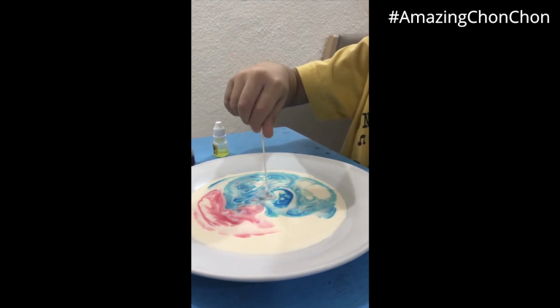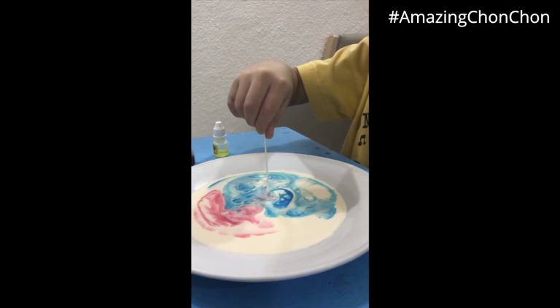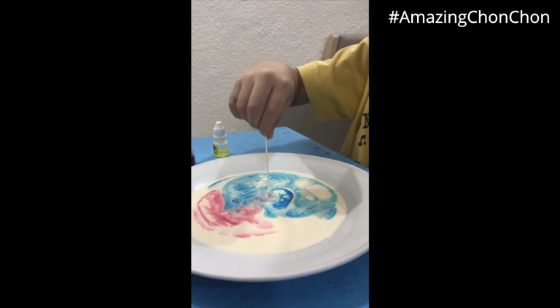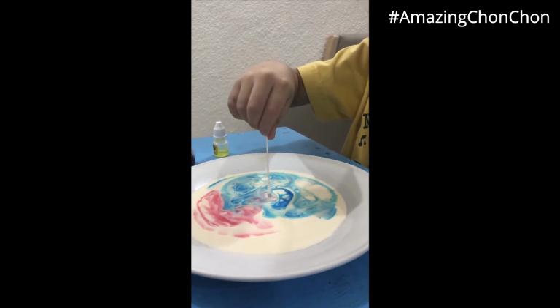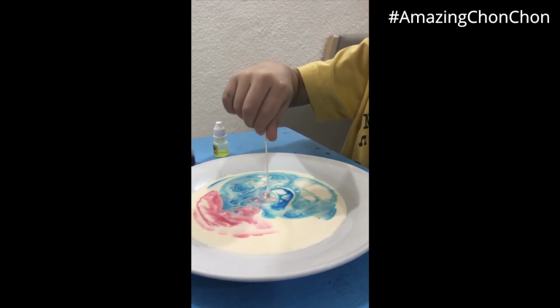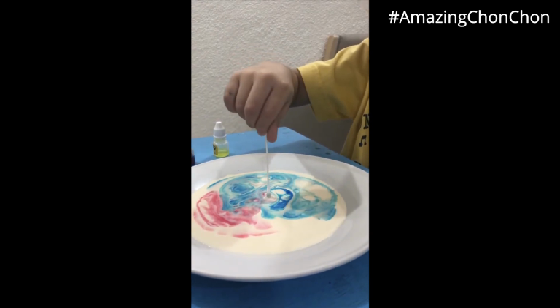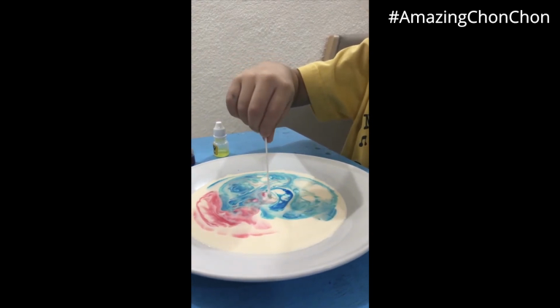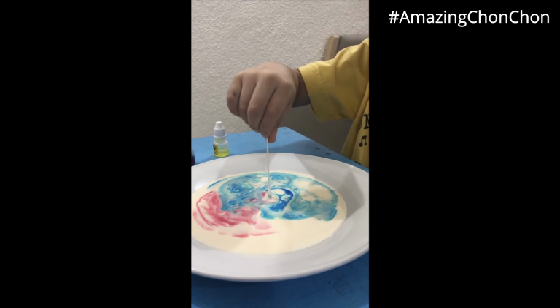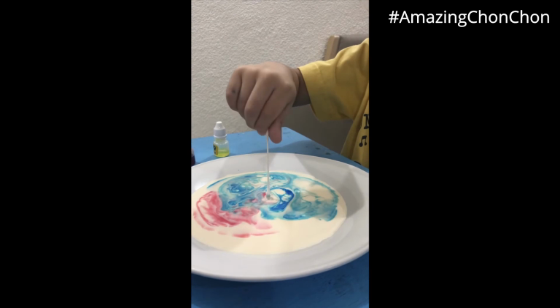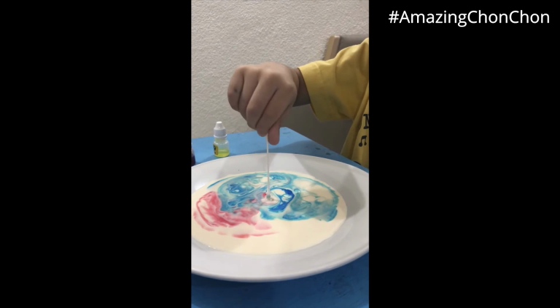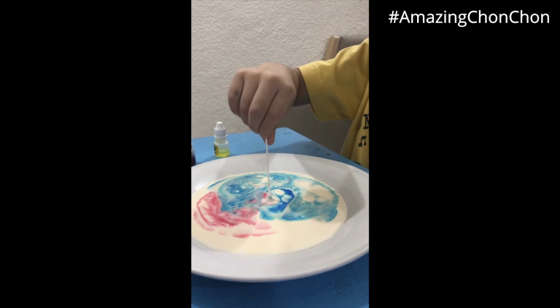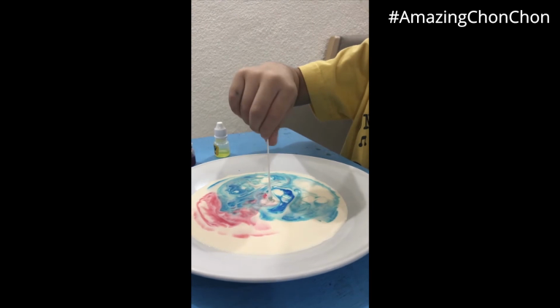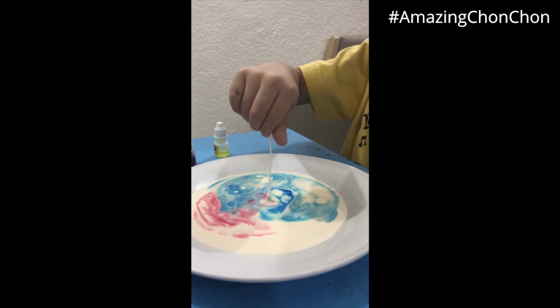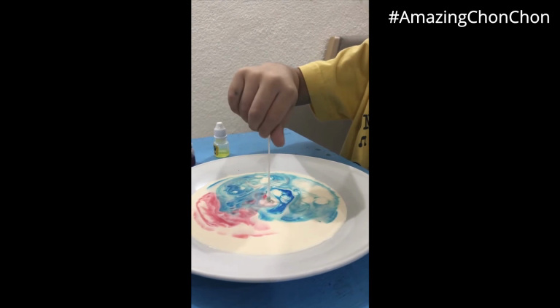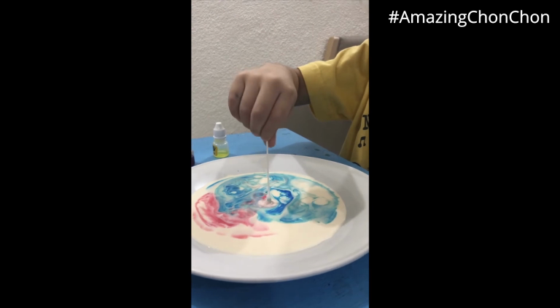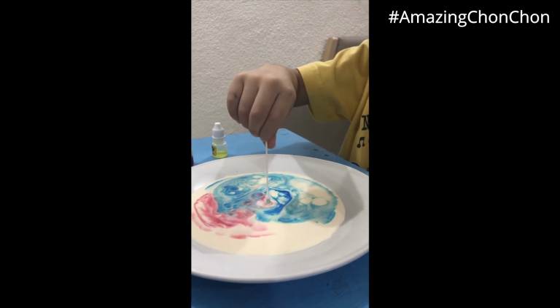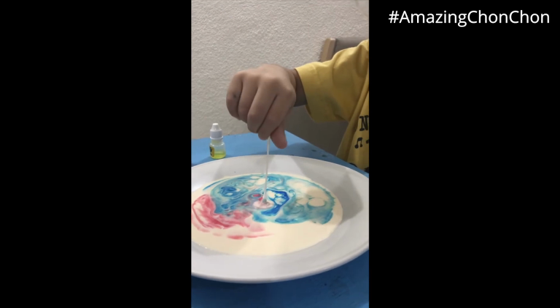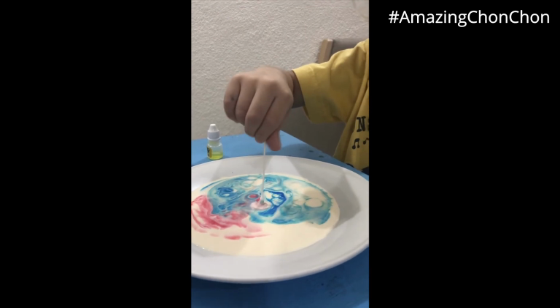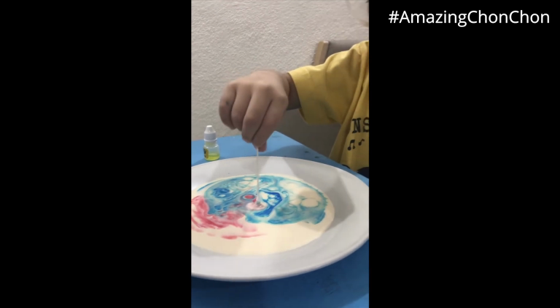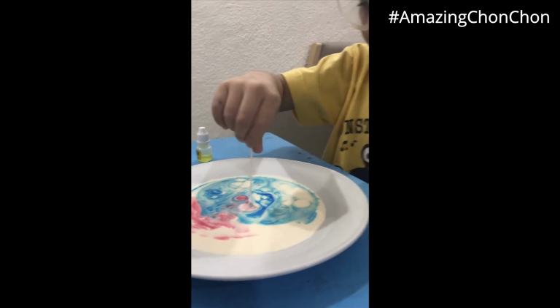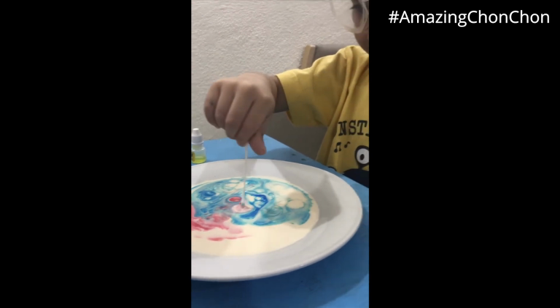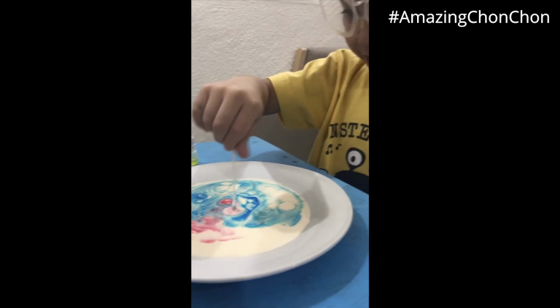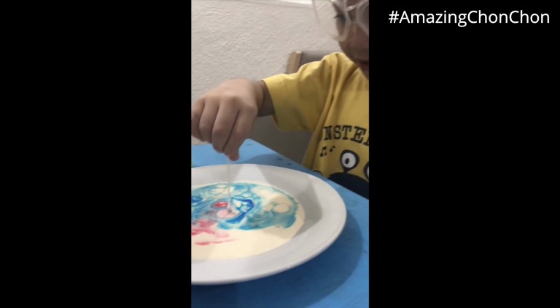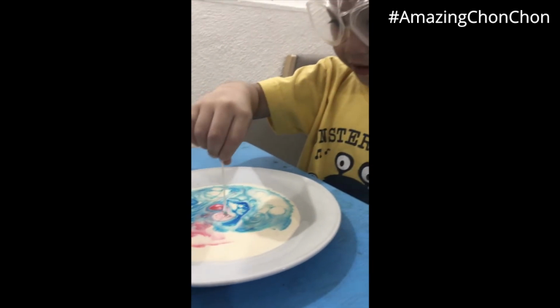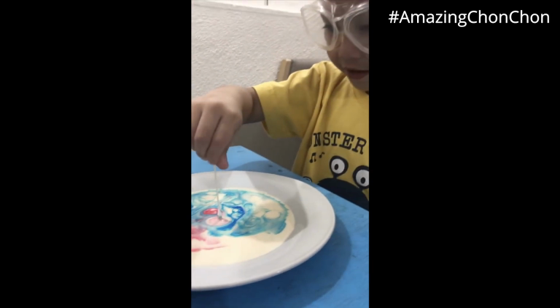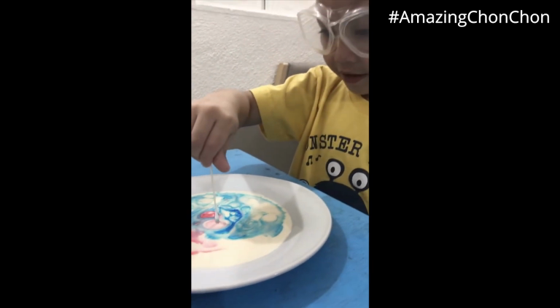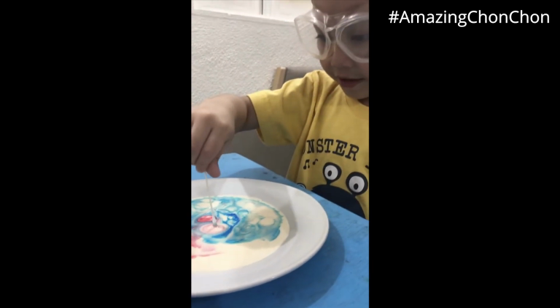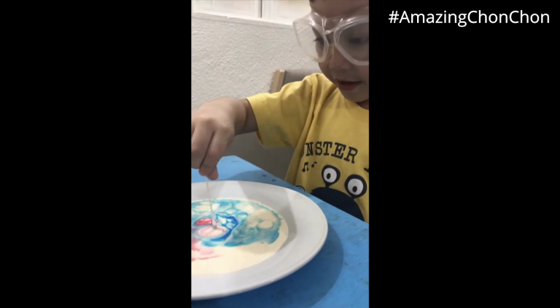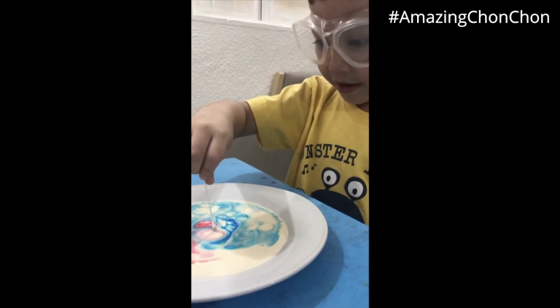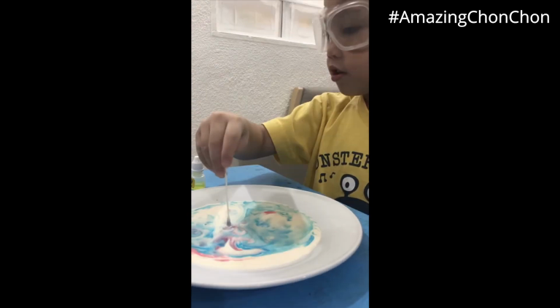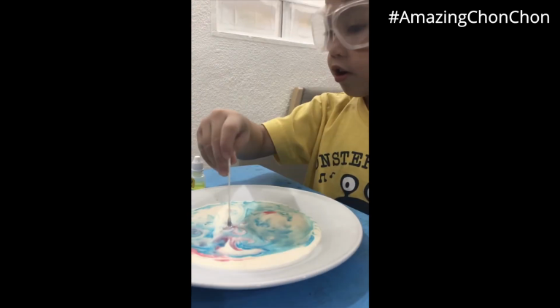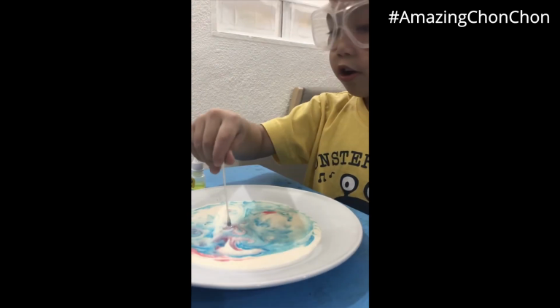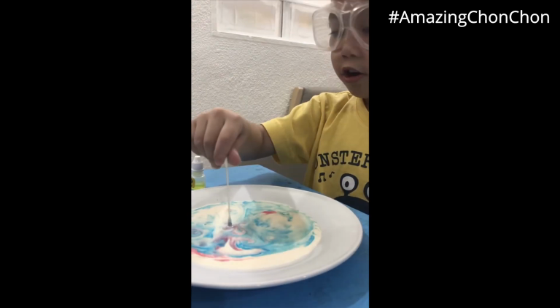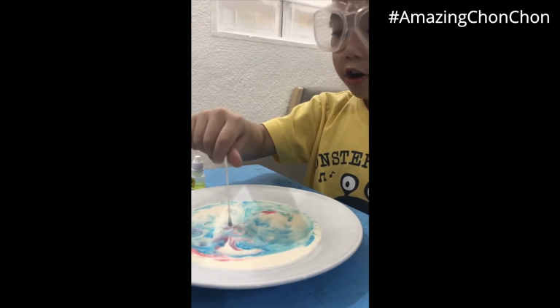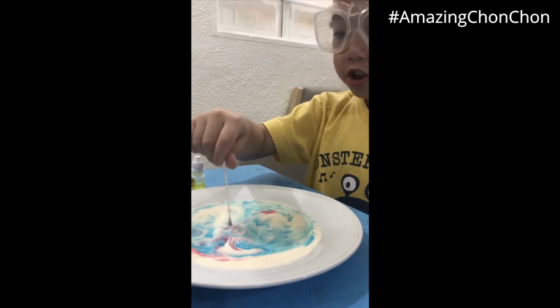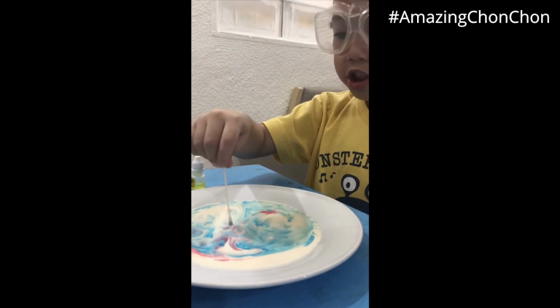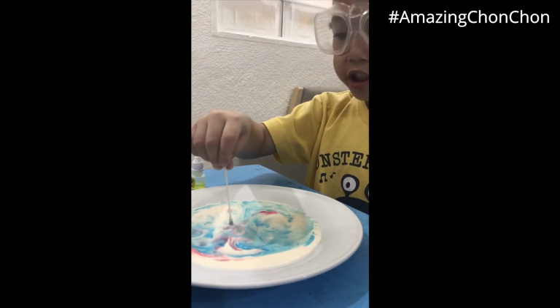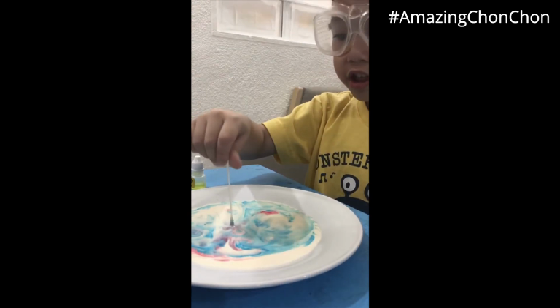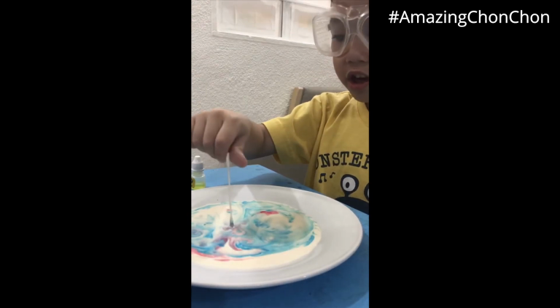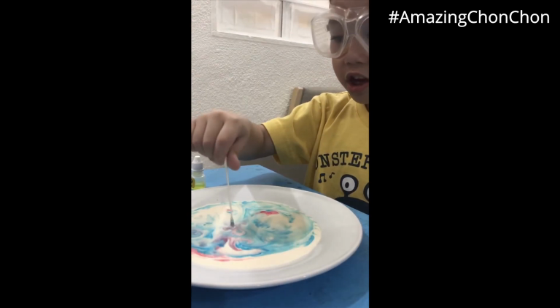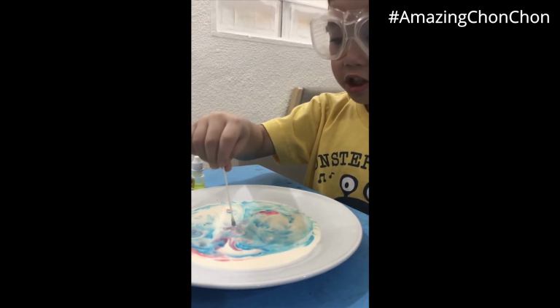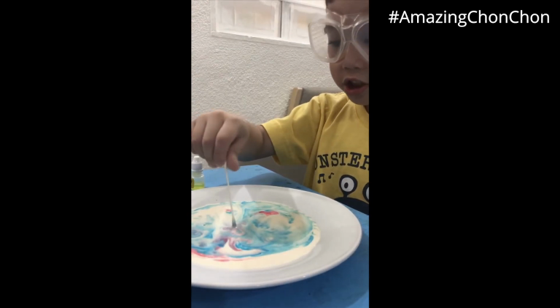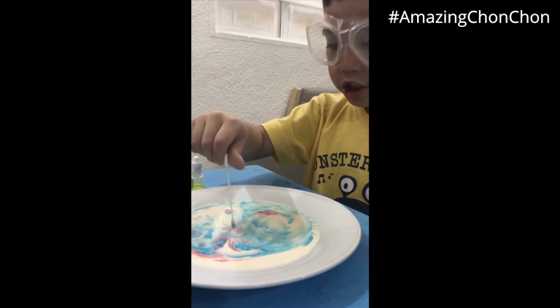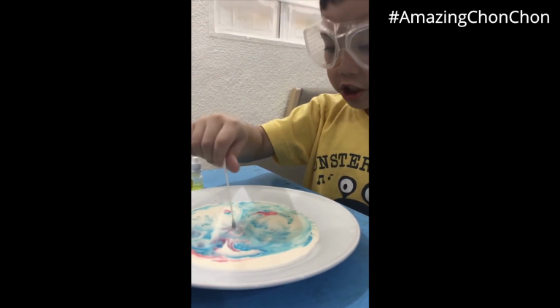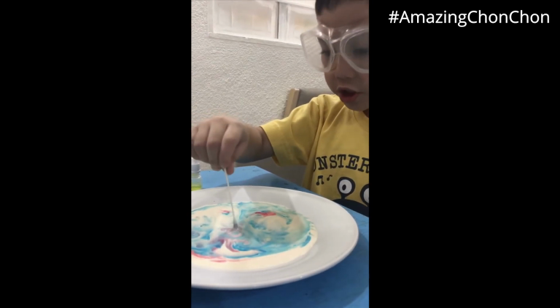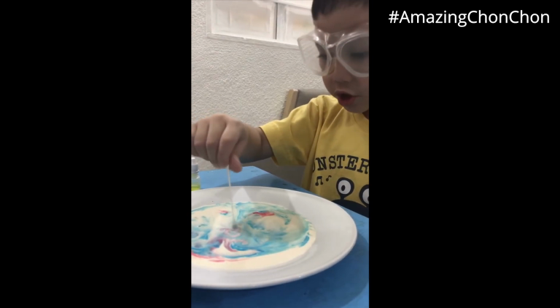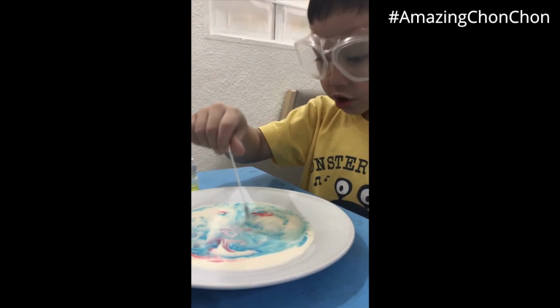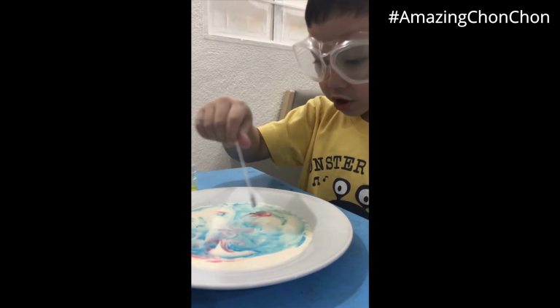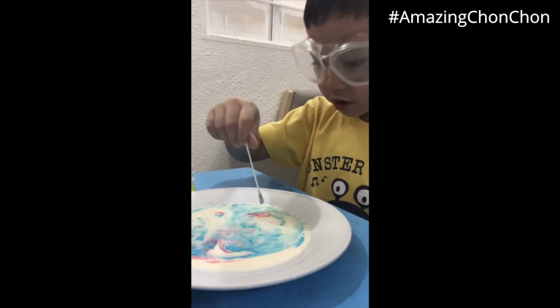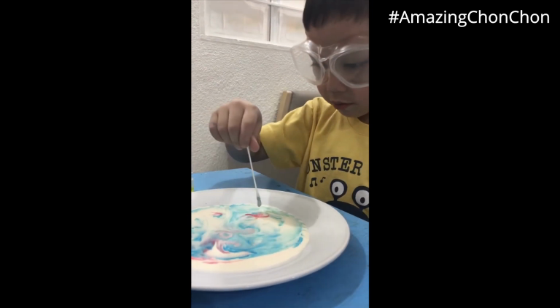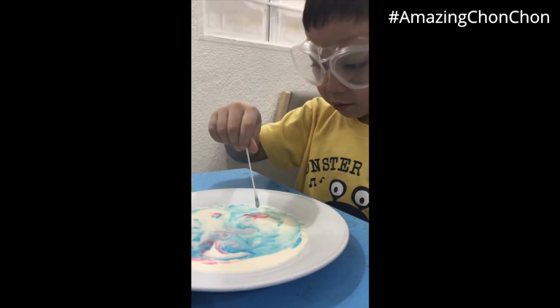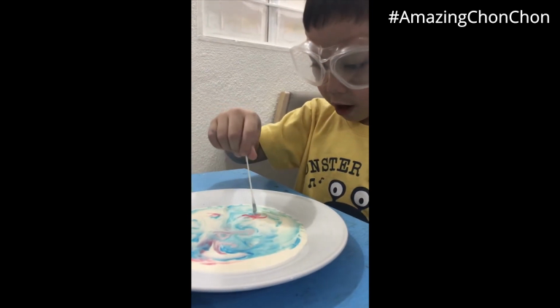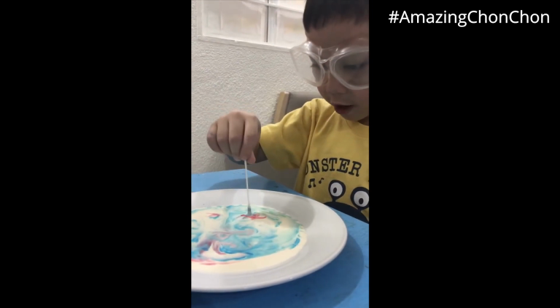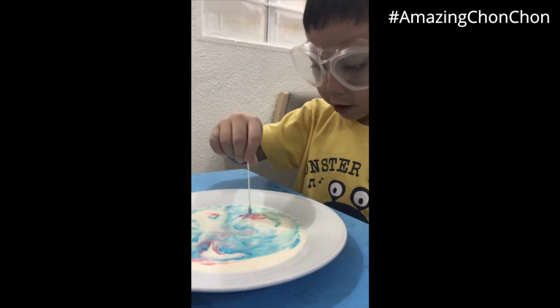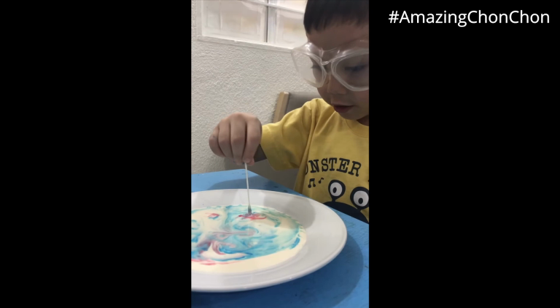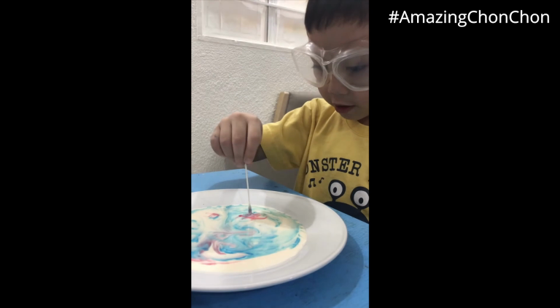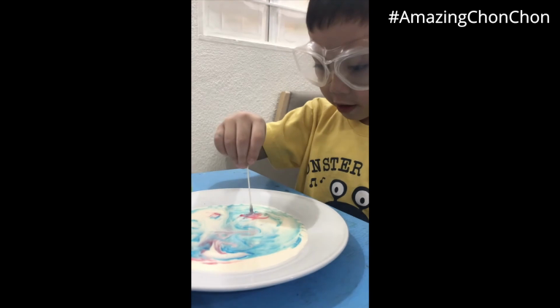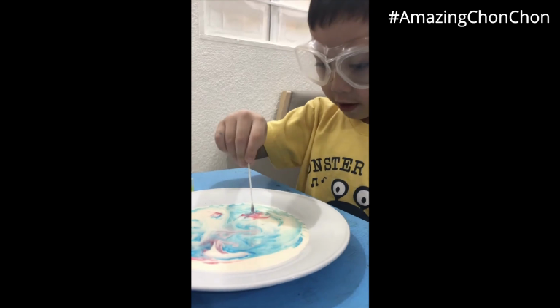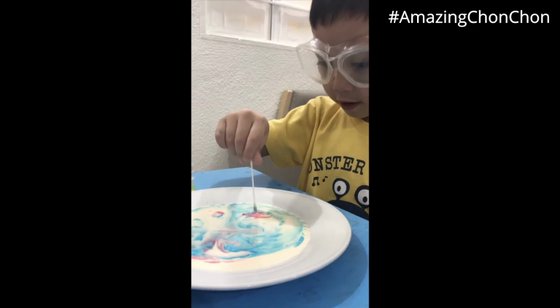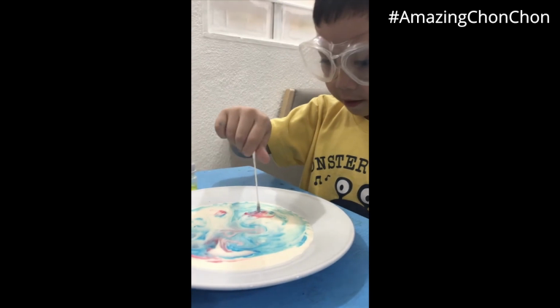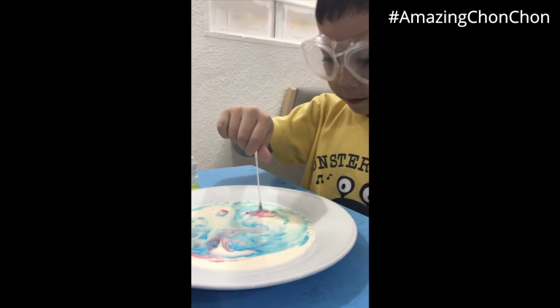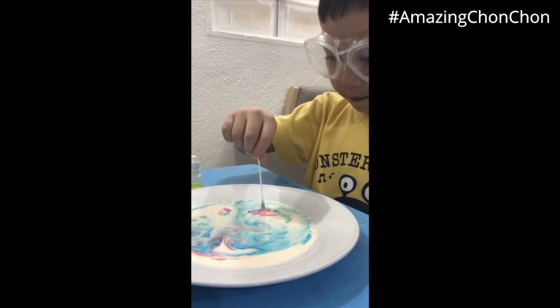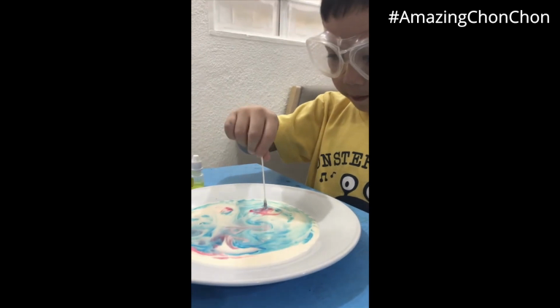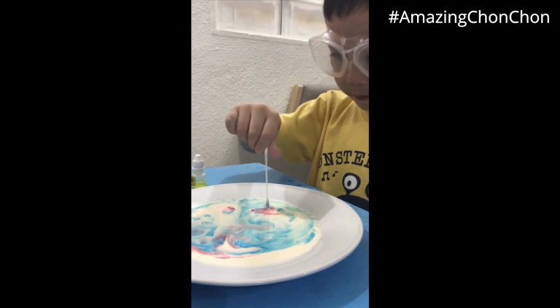What do you call that experiment? Color skin skin melt! Like, cute!